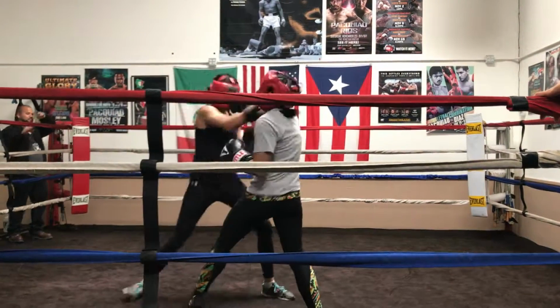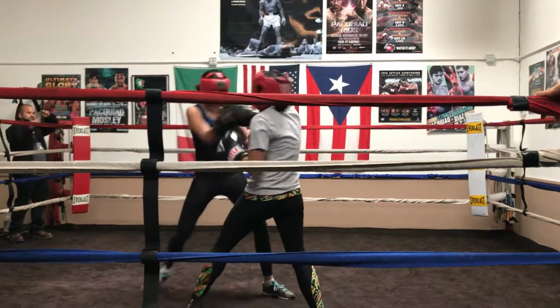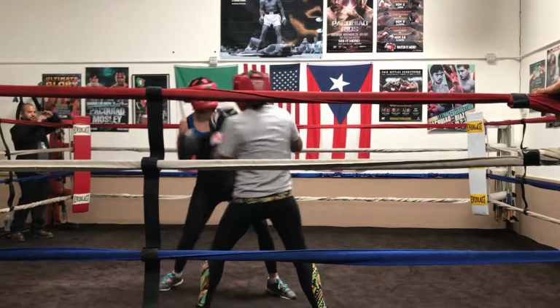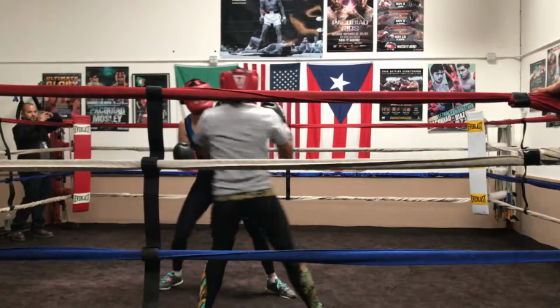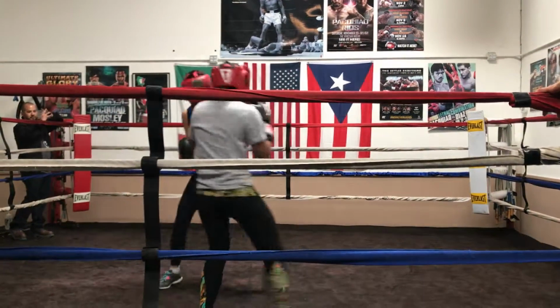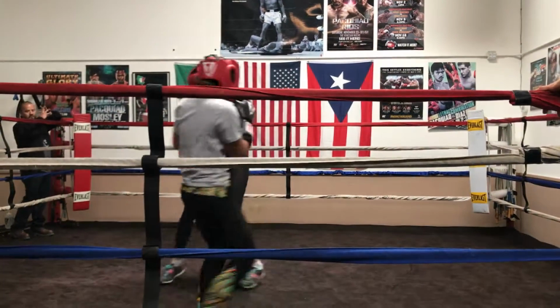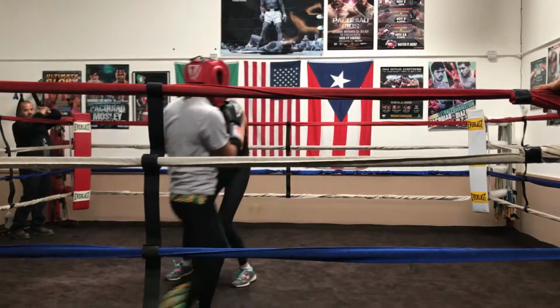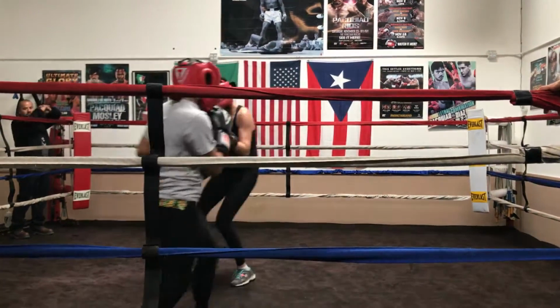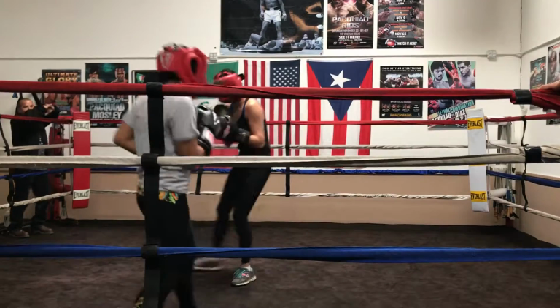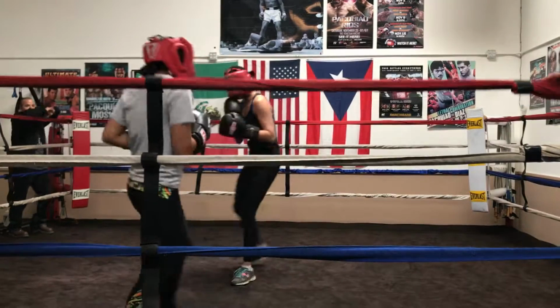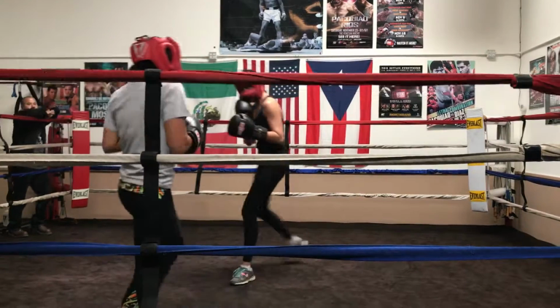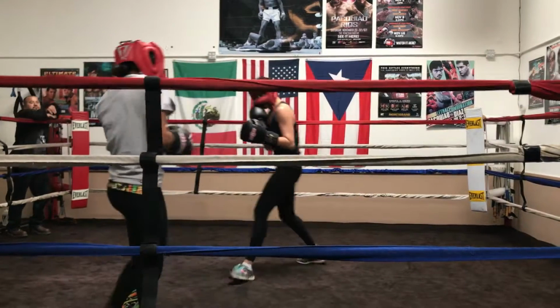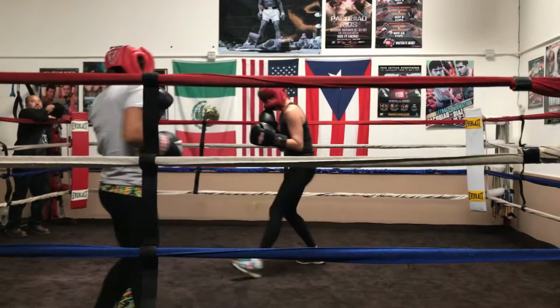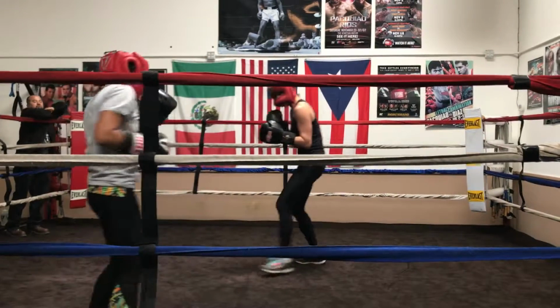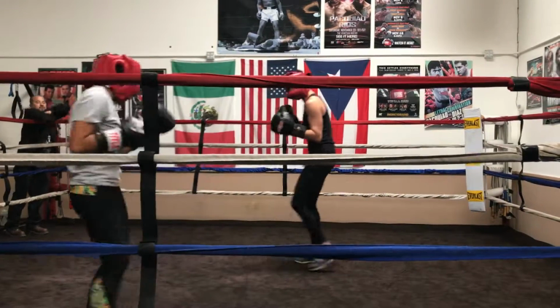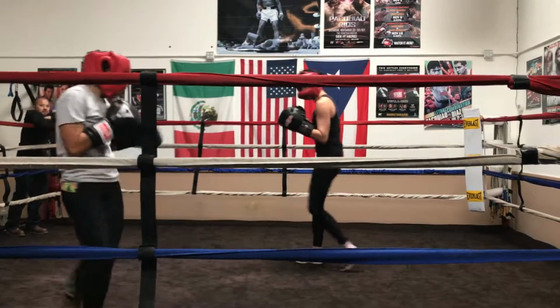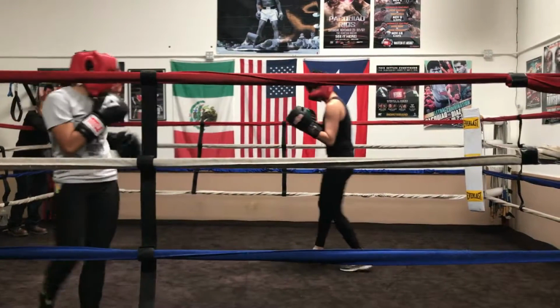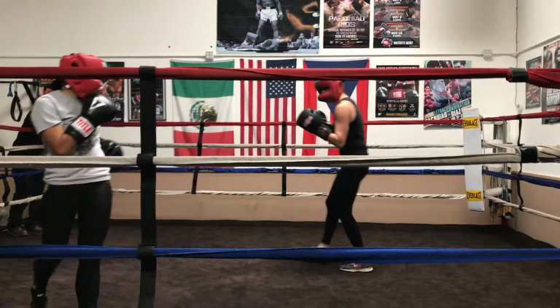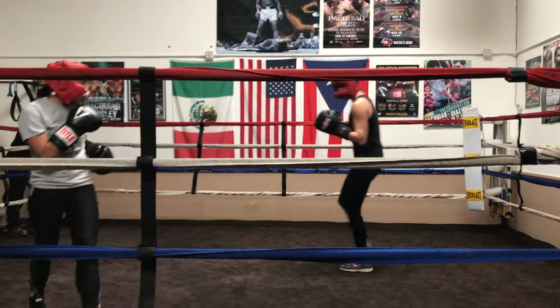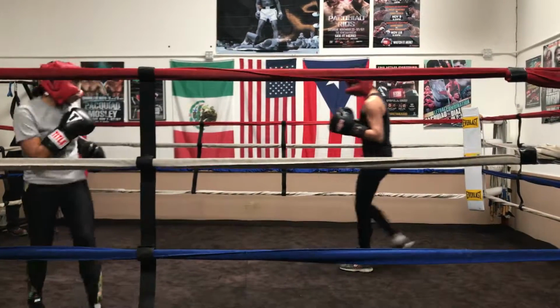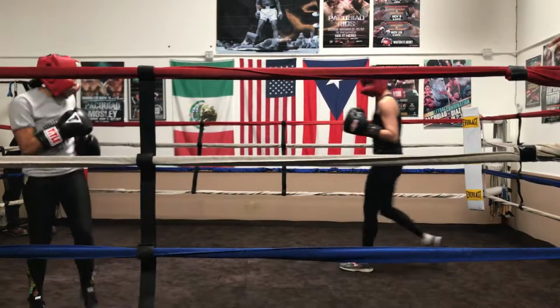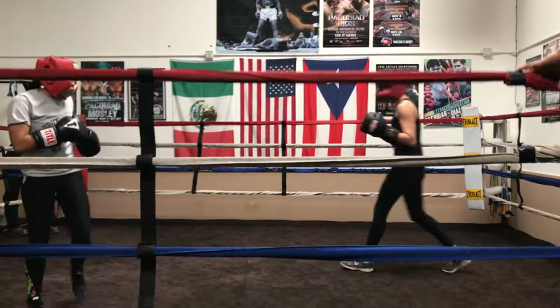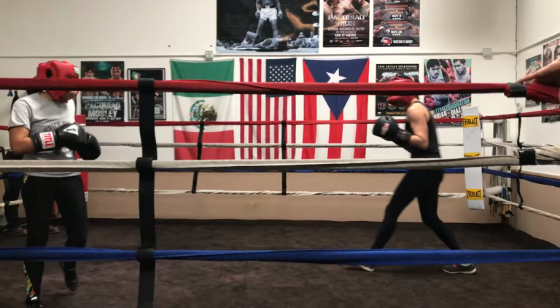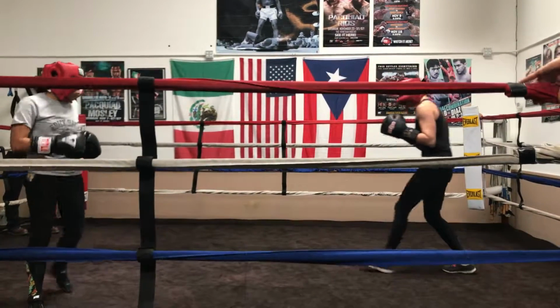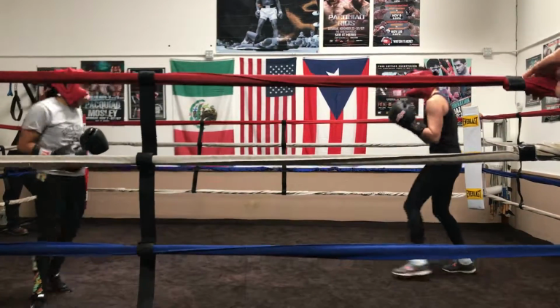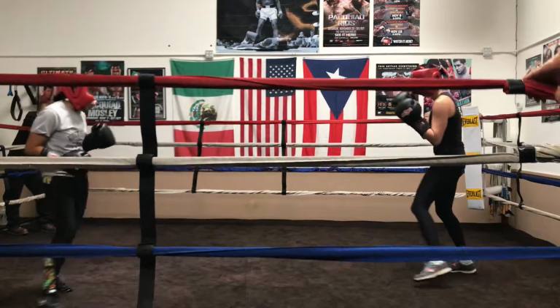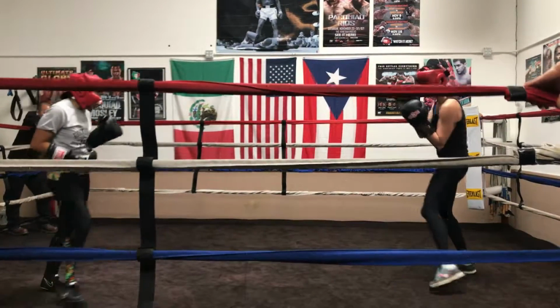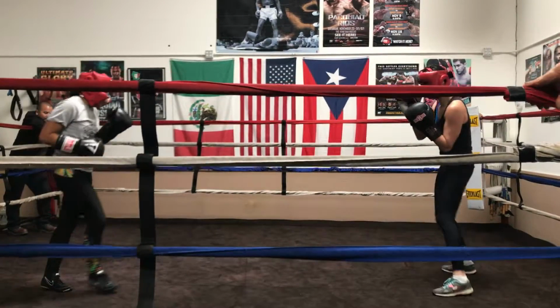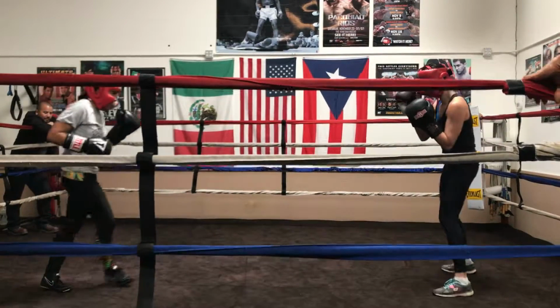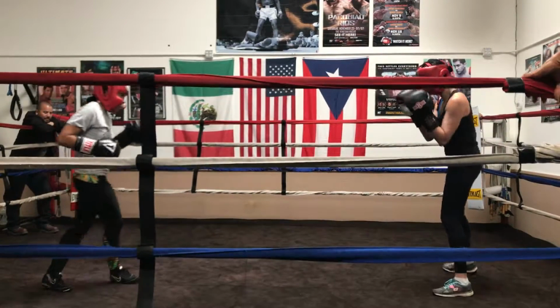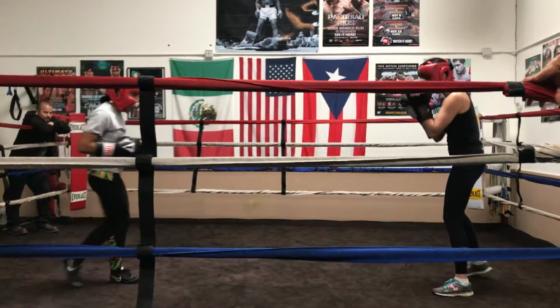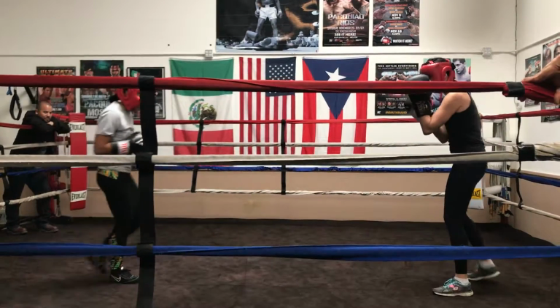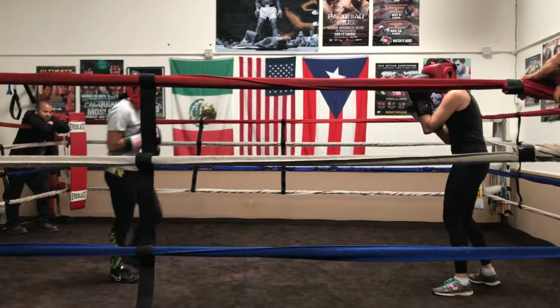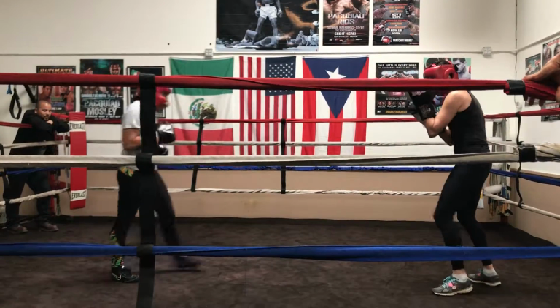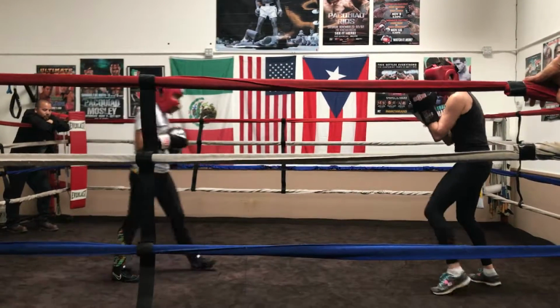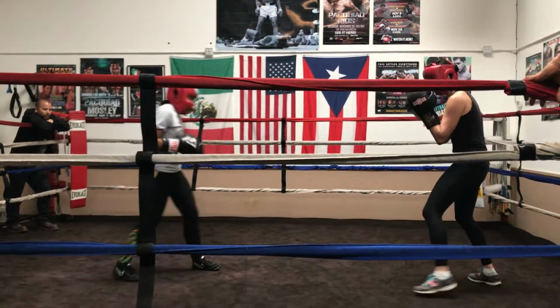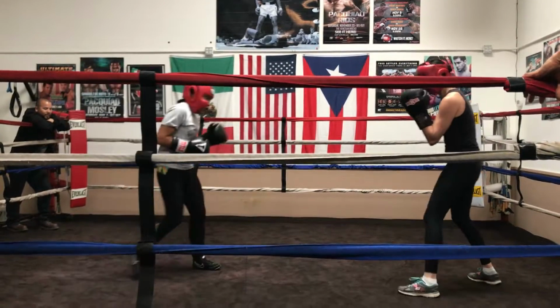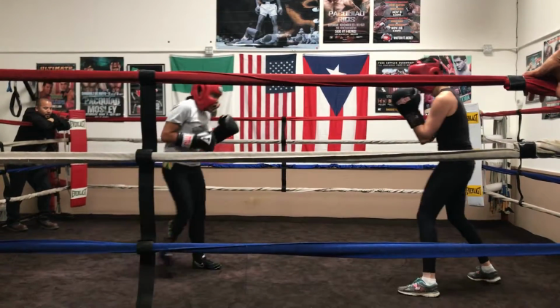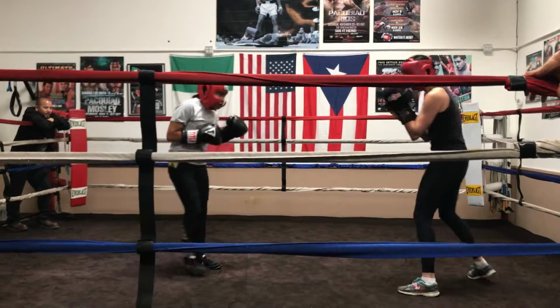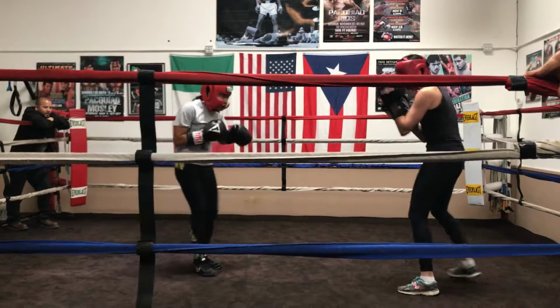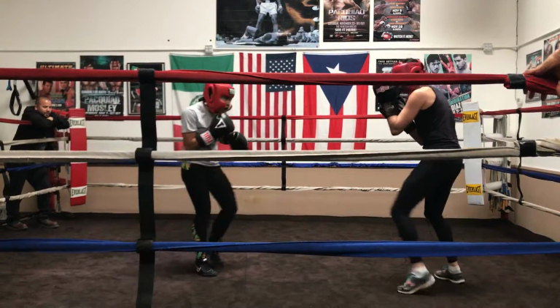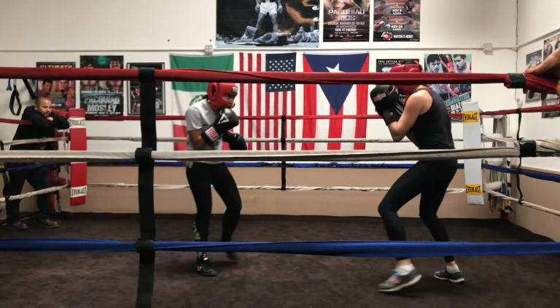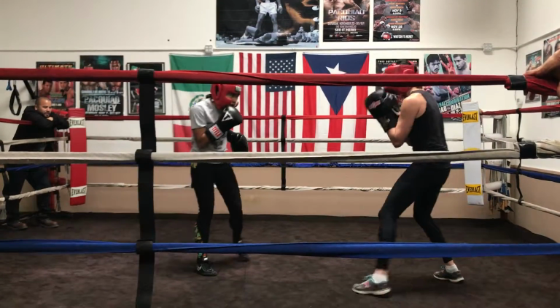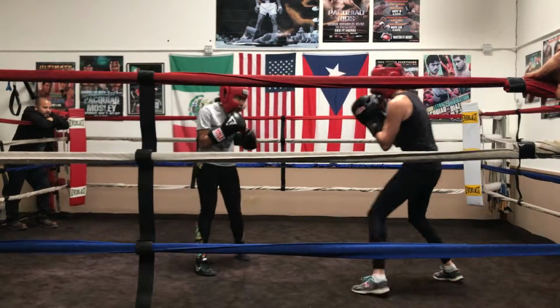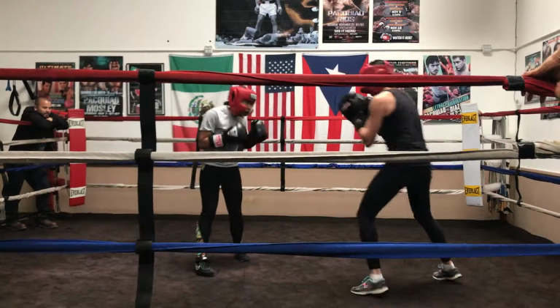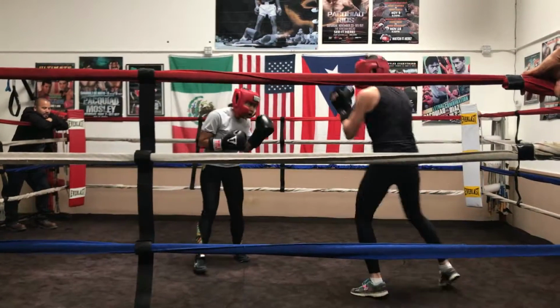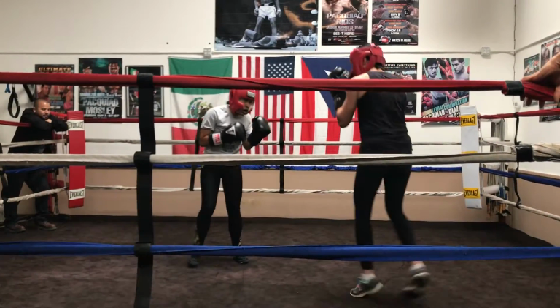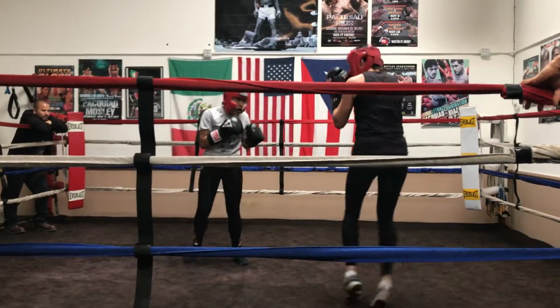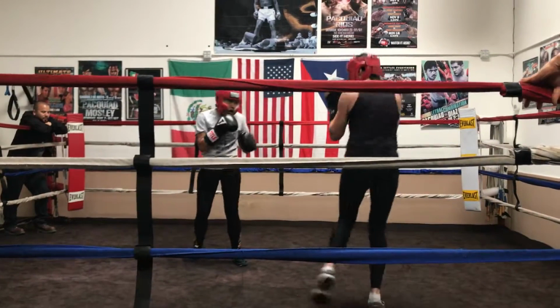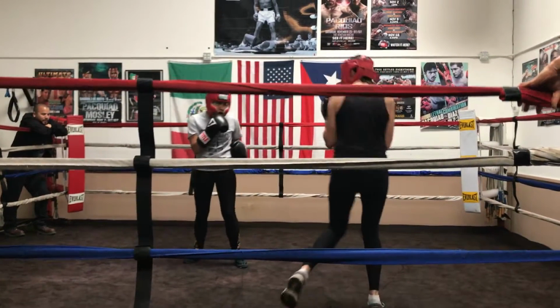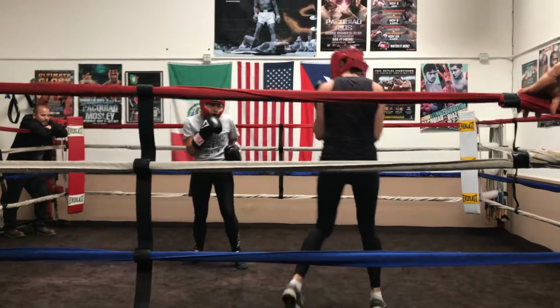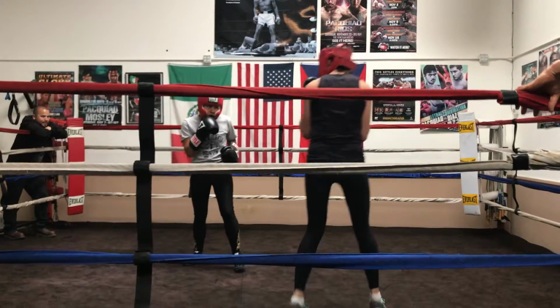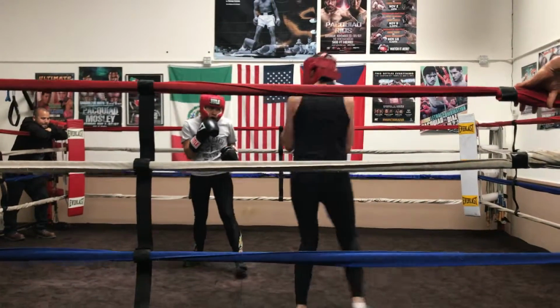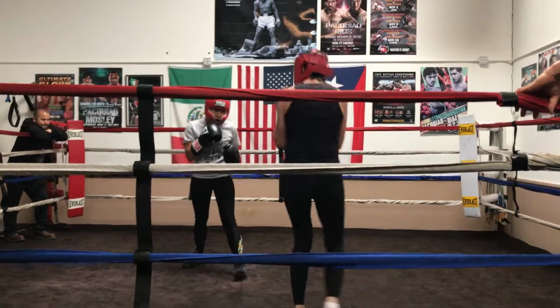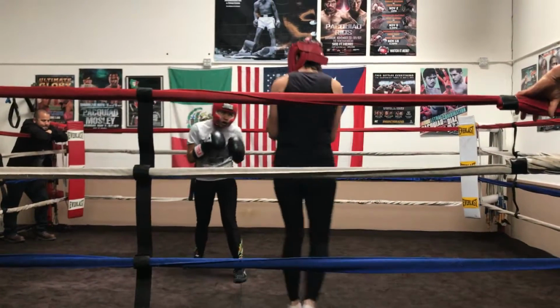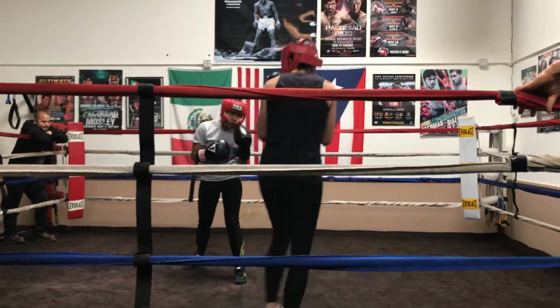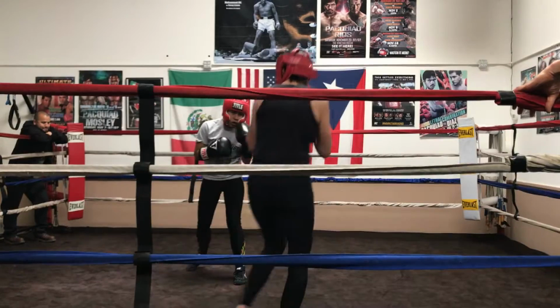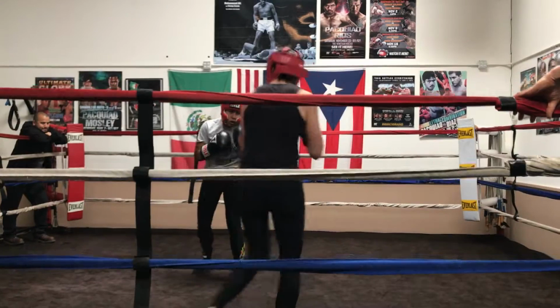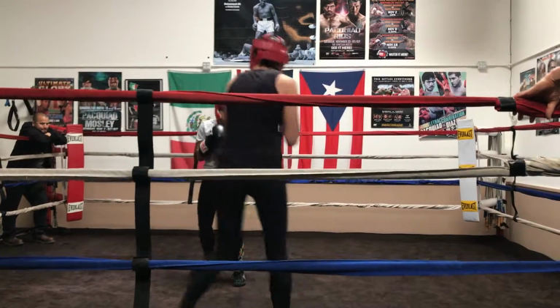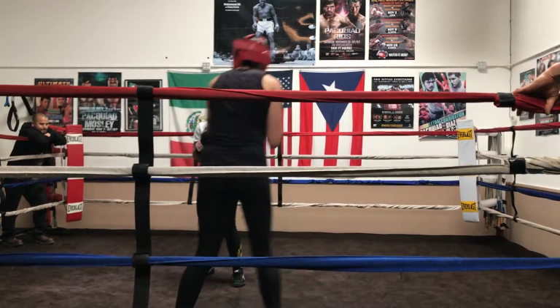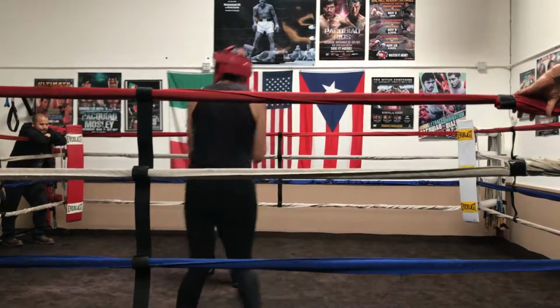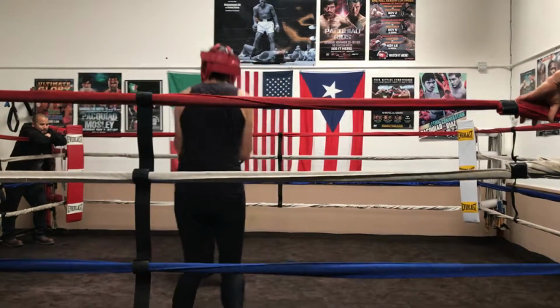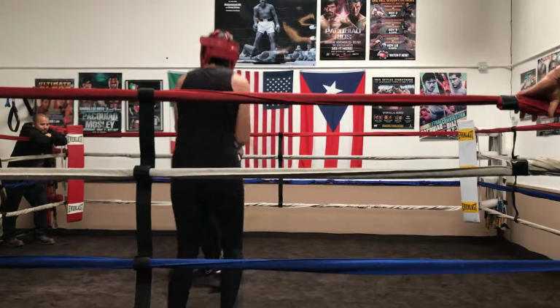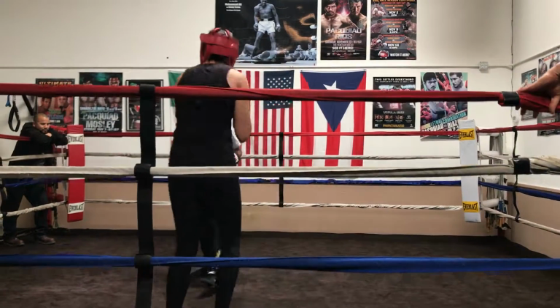There you go. Pop, pop, pop. Very good. Side to side. Down and out. Let's go straight. In and out. There you go. Step in with your punches.